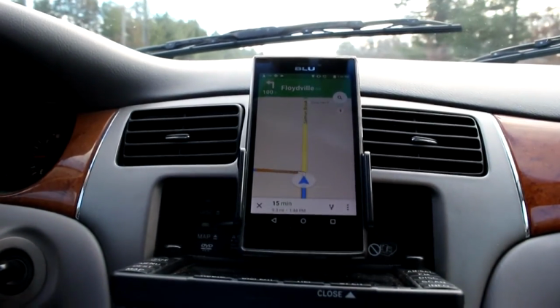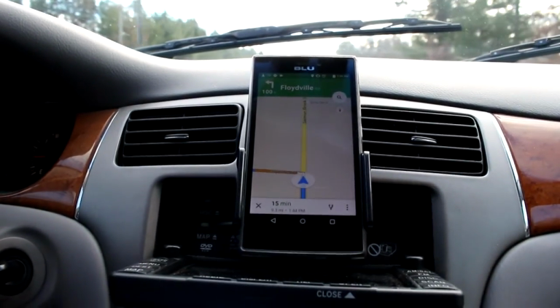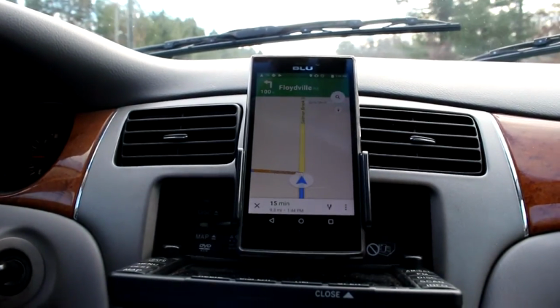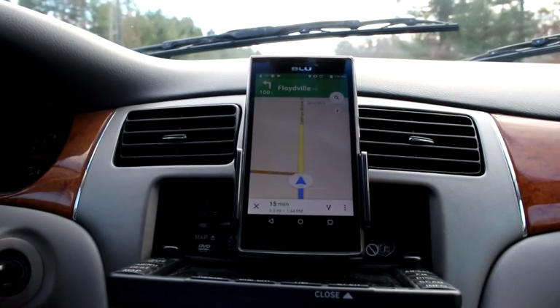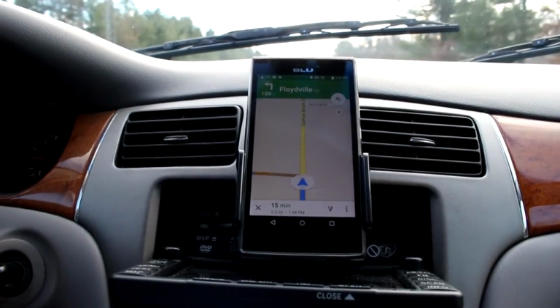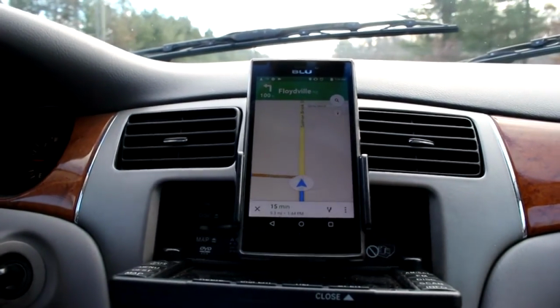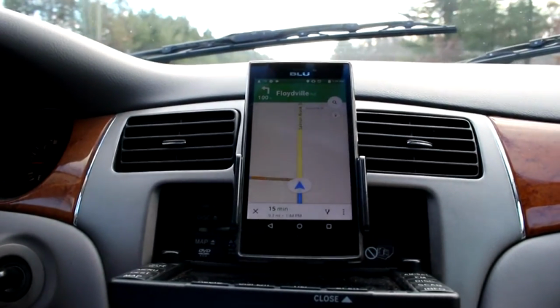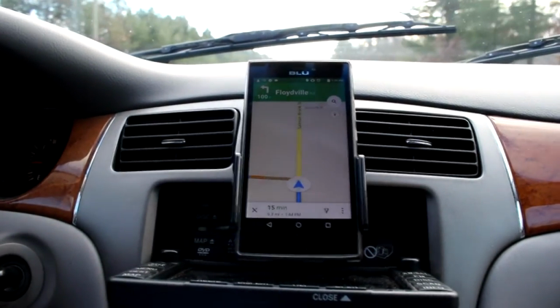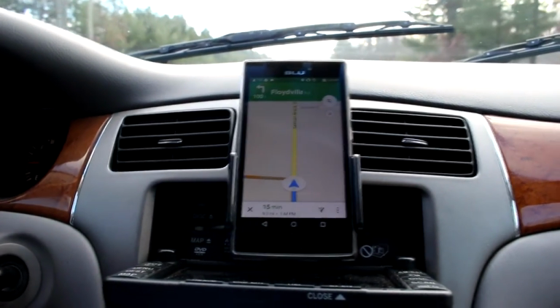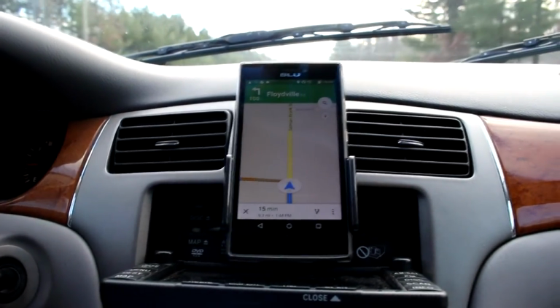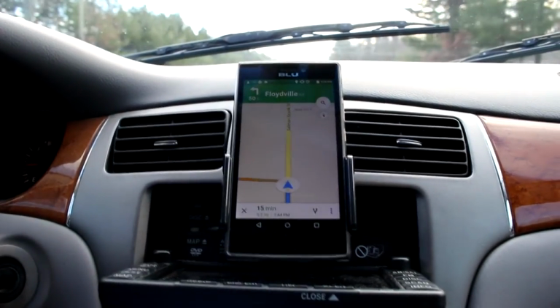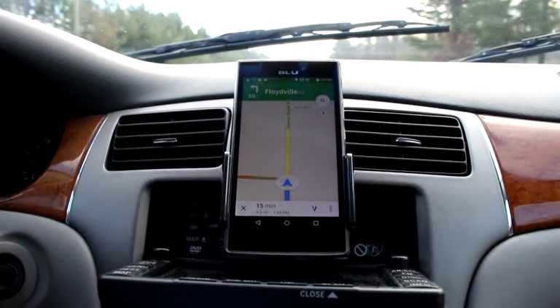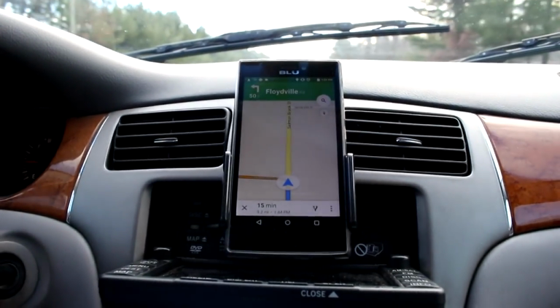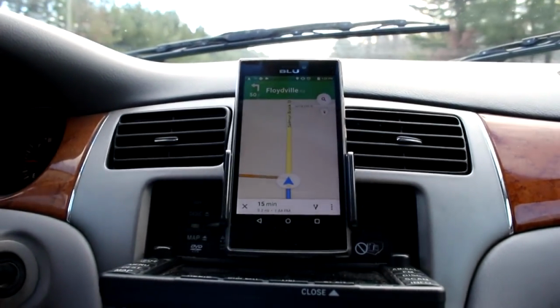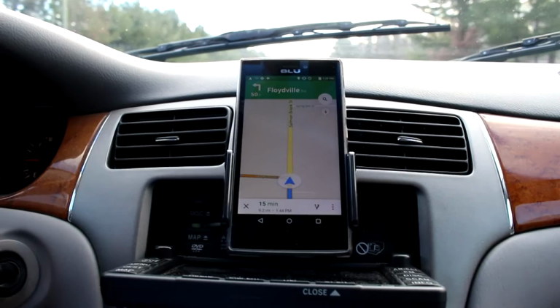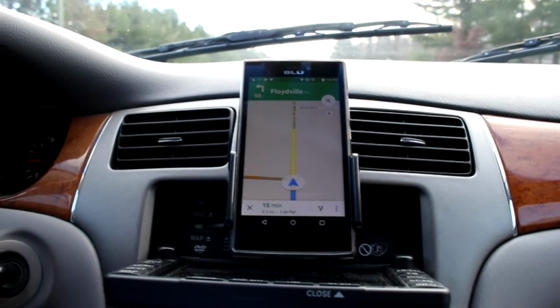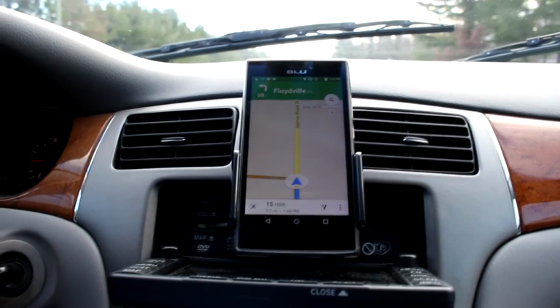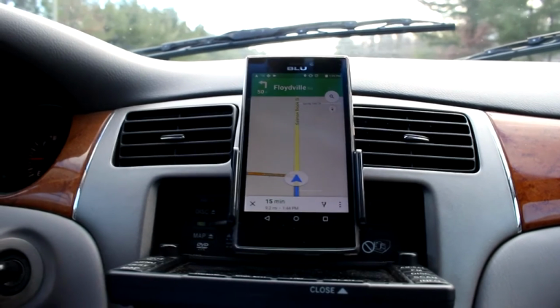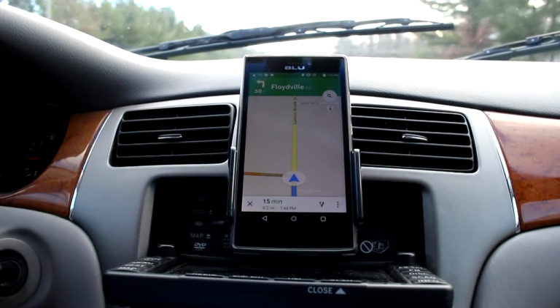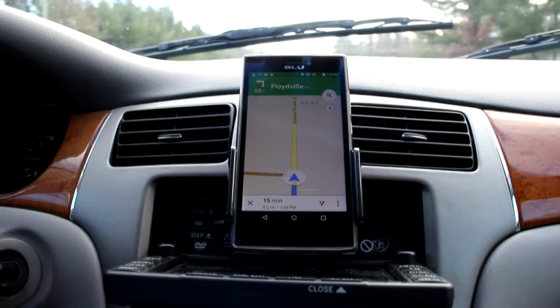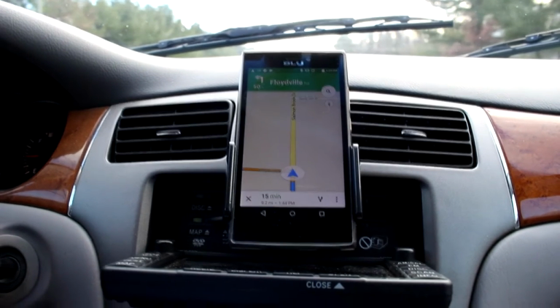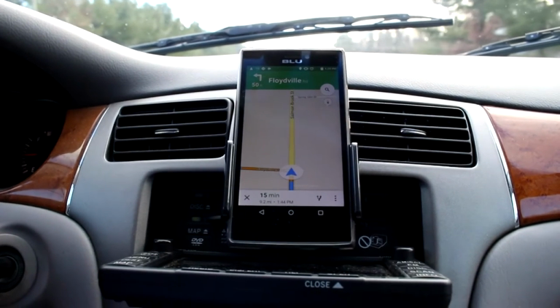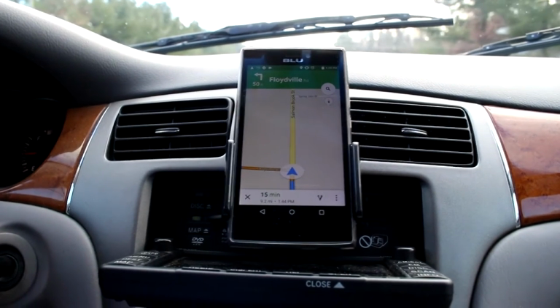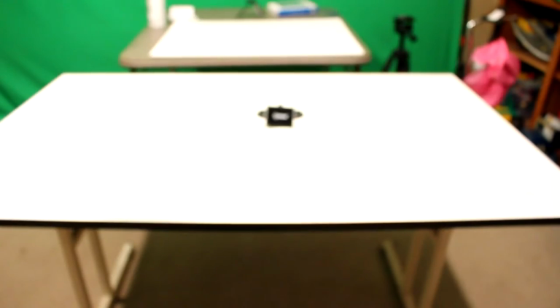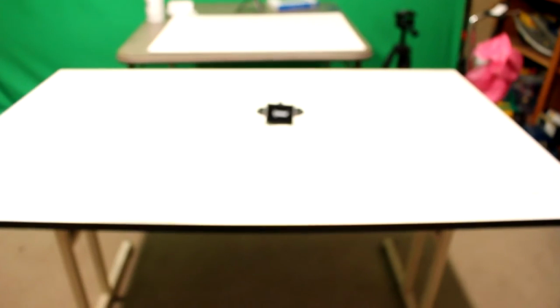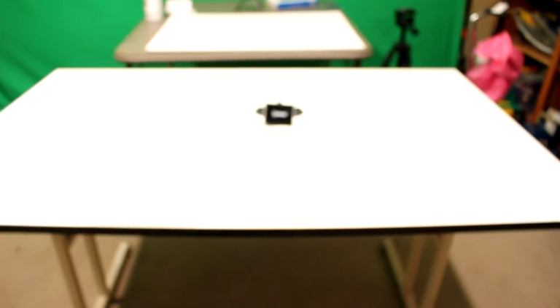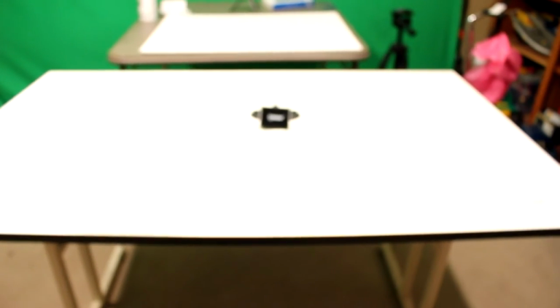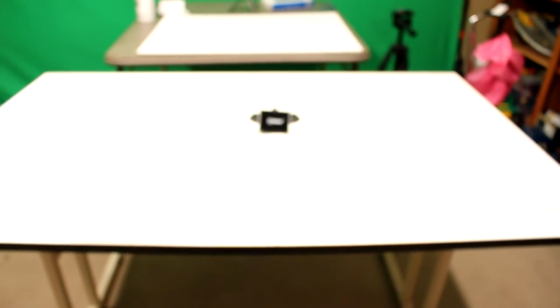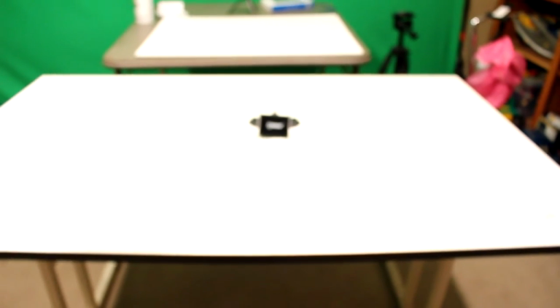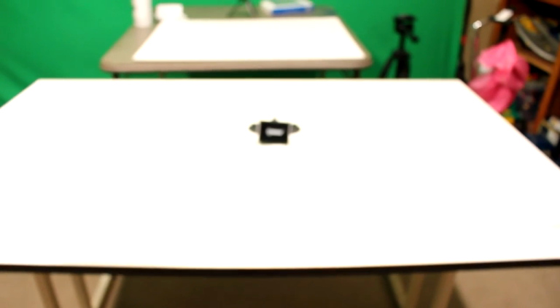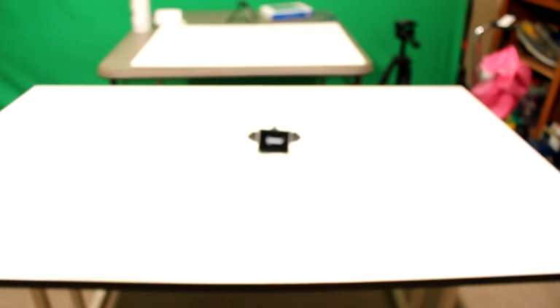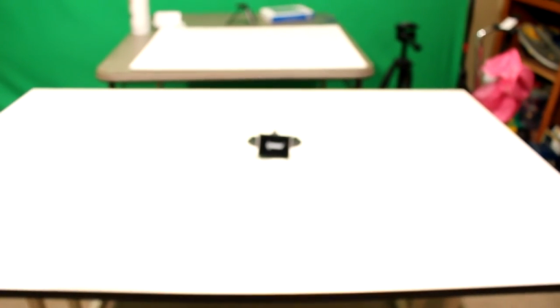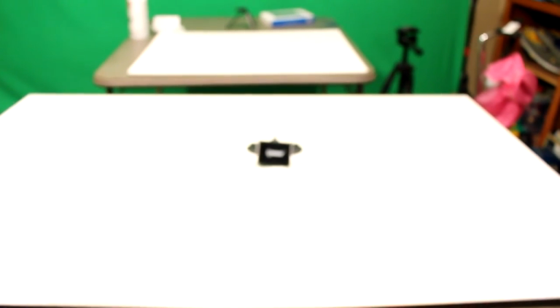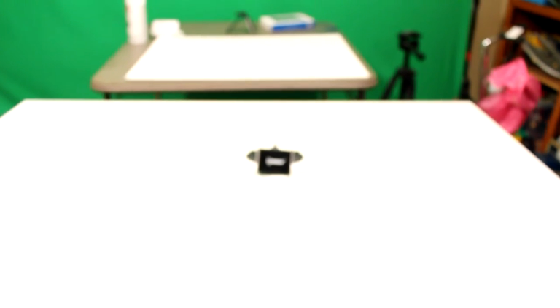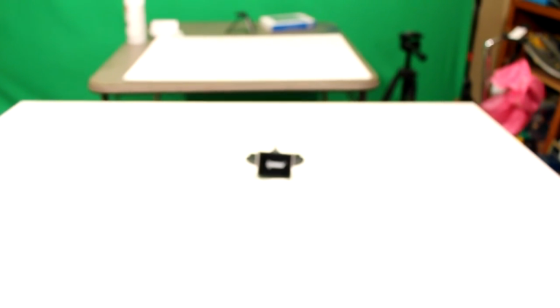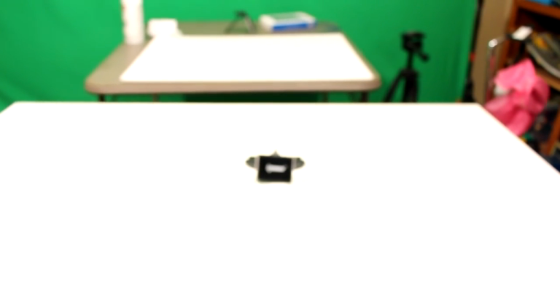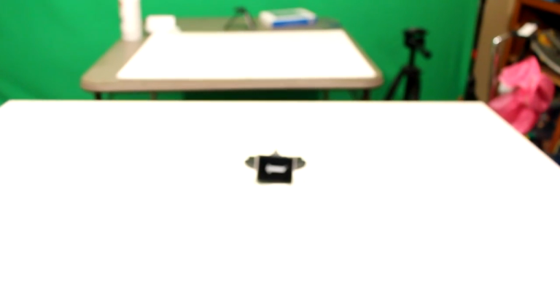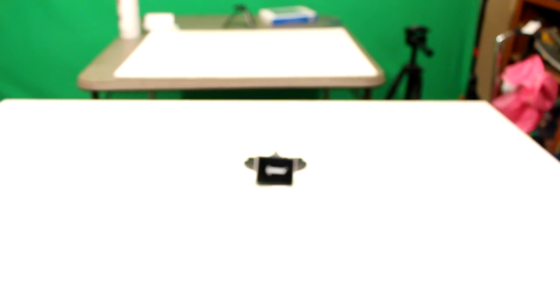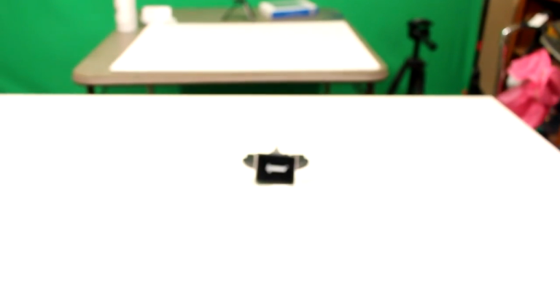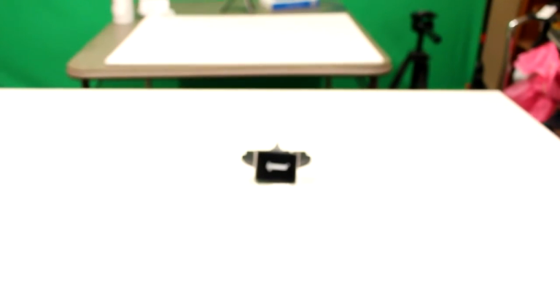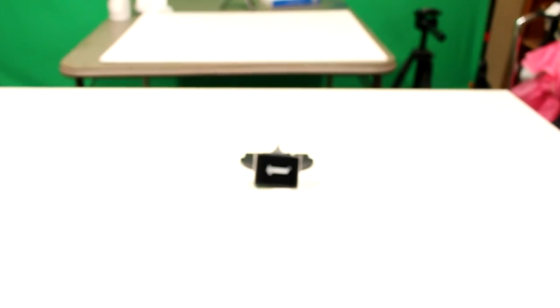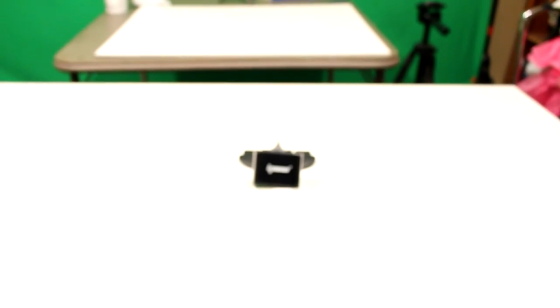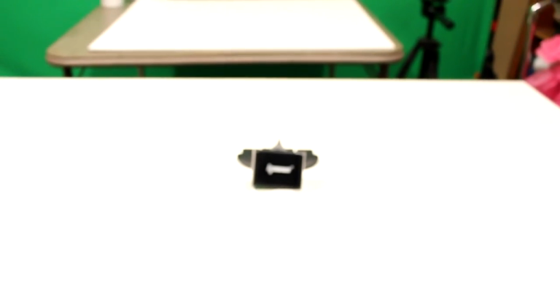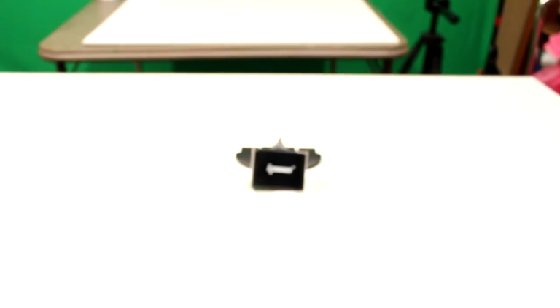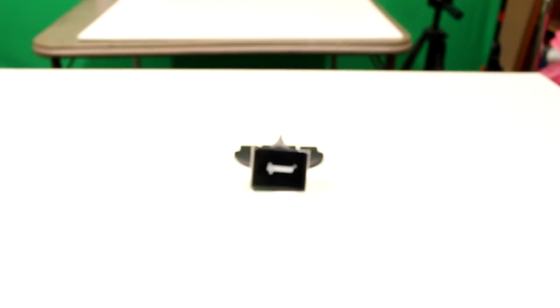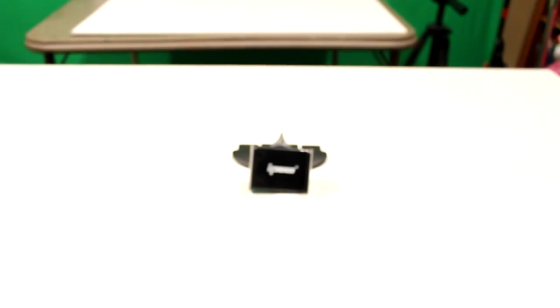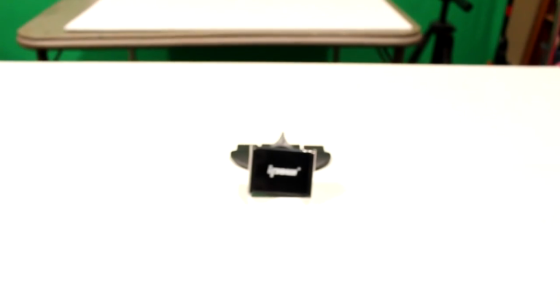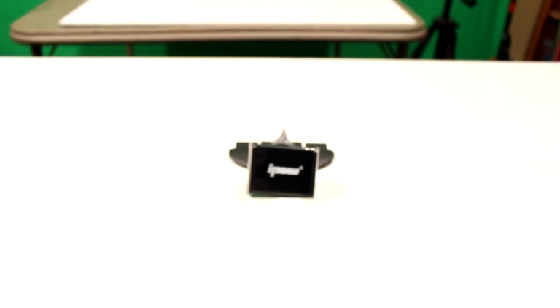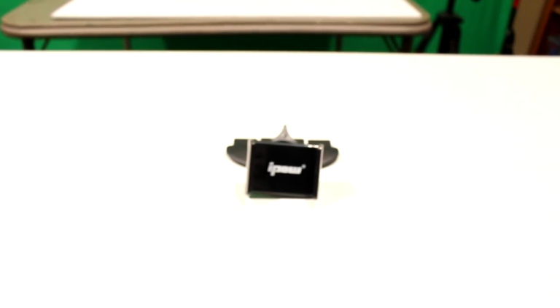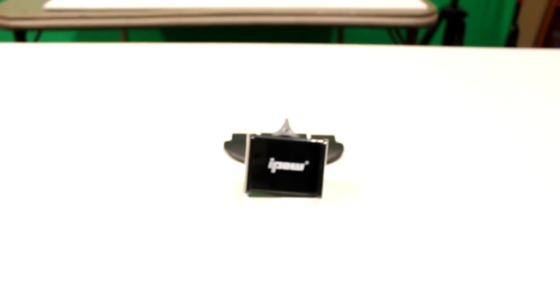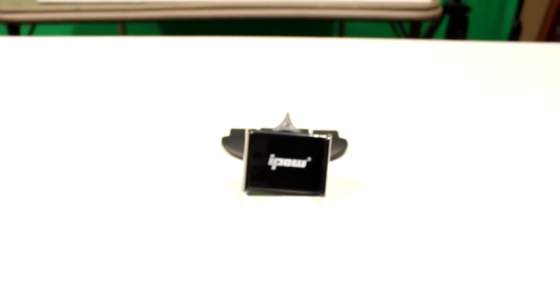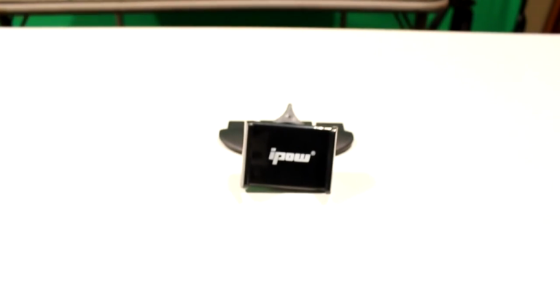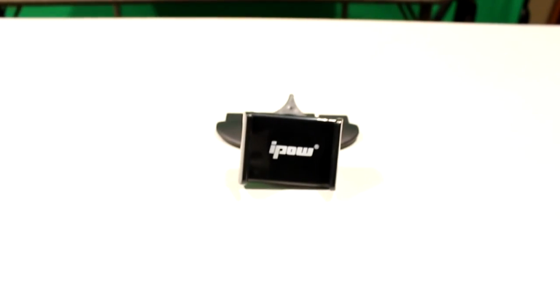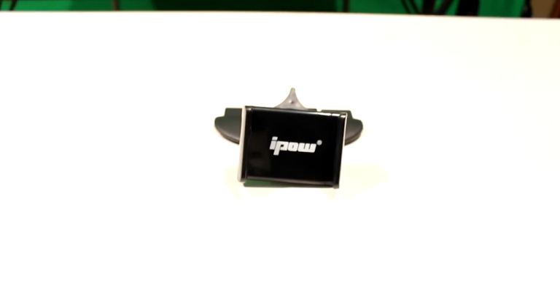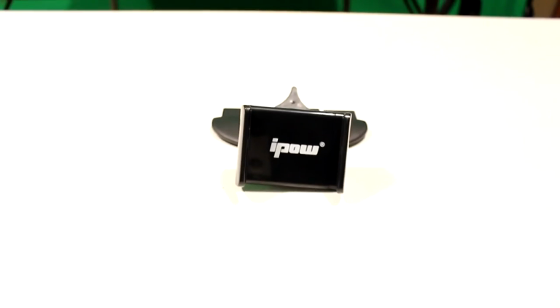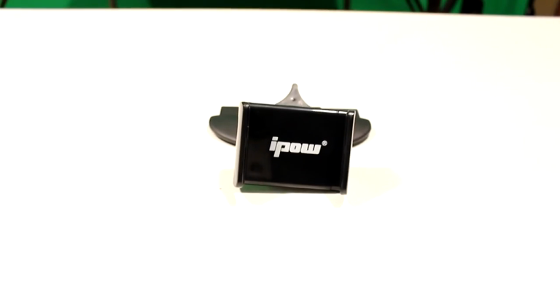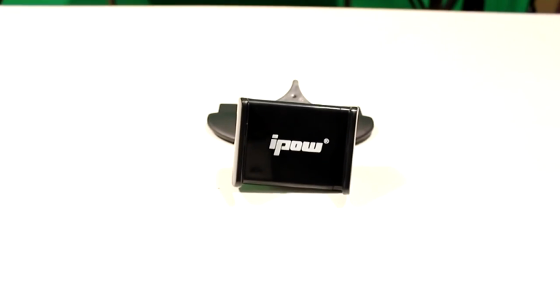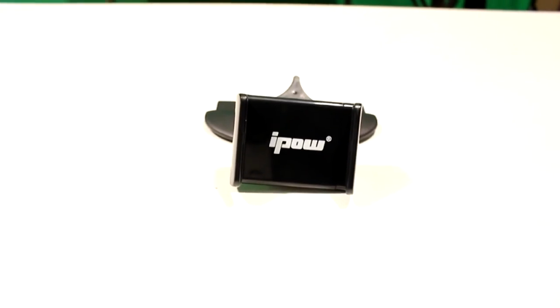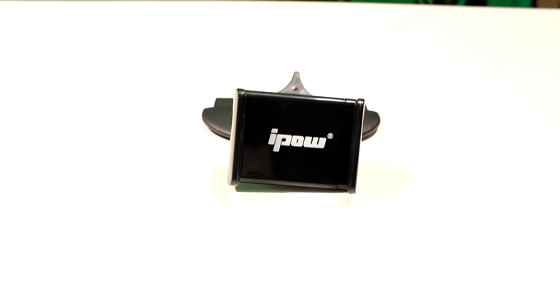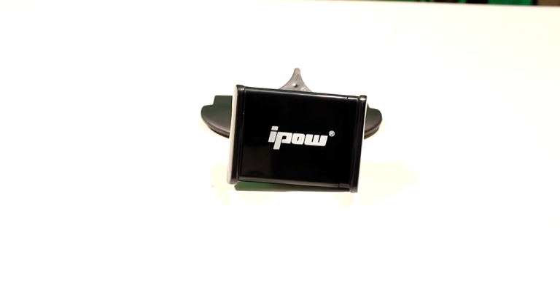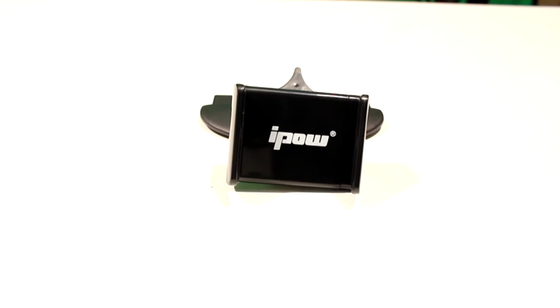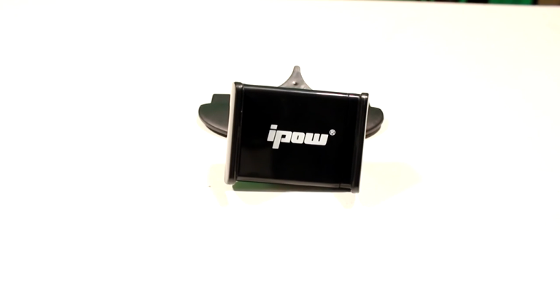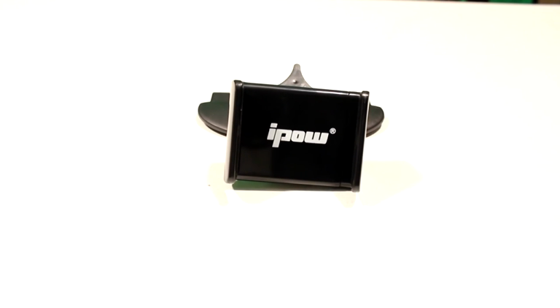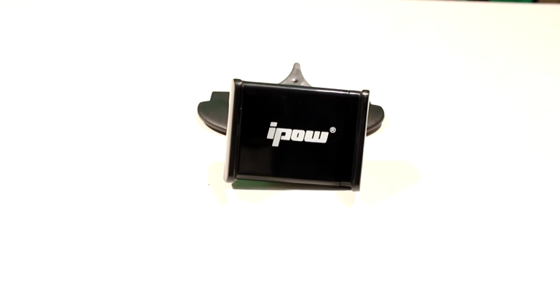Overall, I'd say this is a high quality item at an affordable price. If you've been having trouble with those suction cup holders, I would look no further than the iPow cell phone holder.